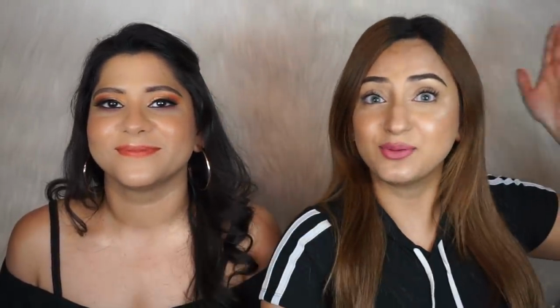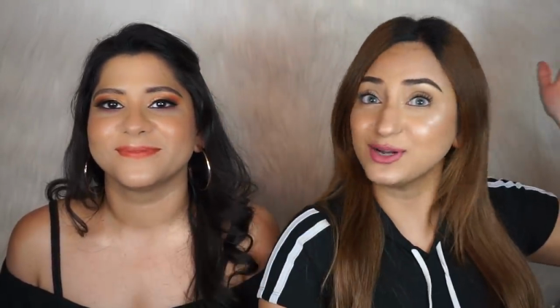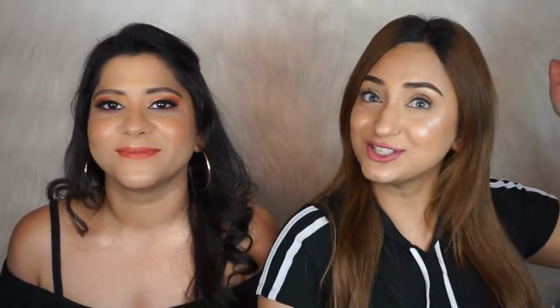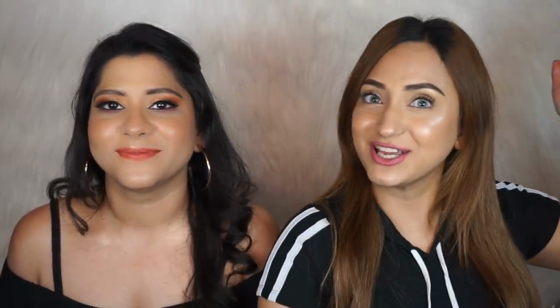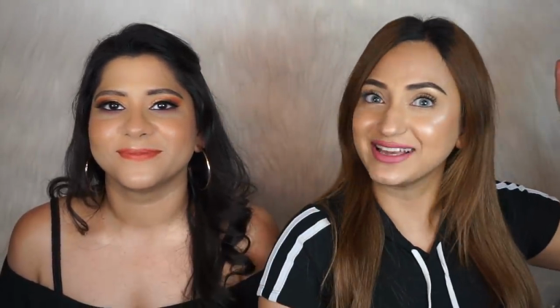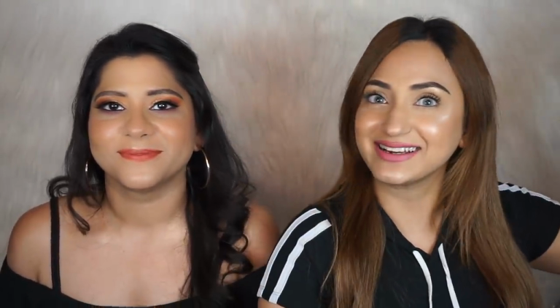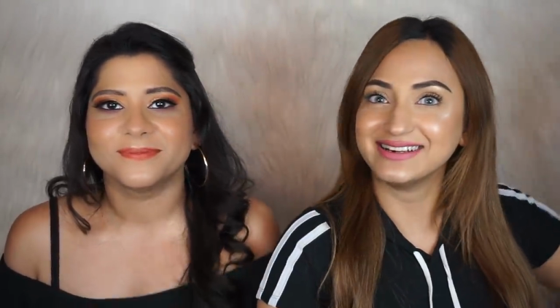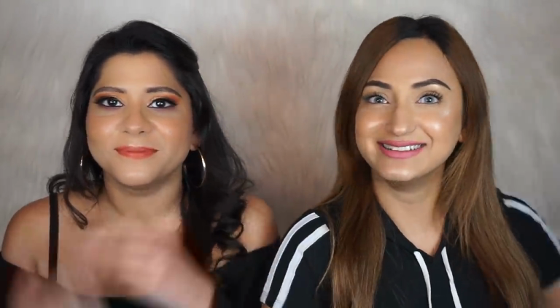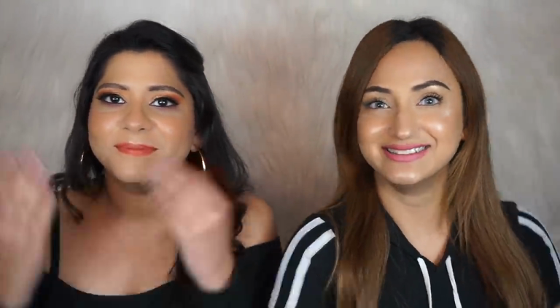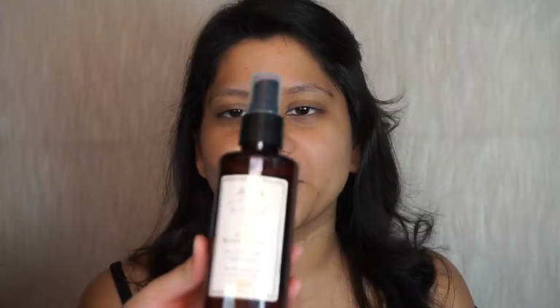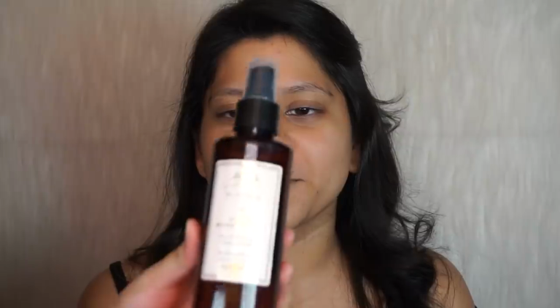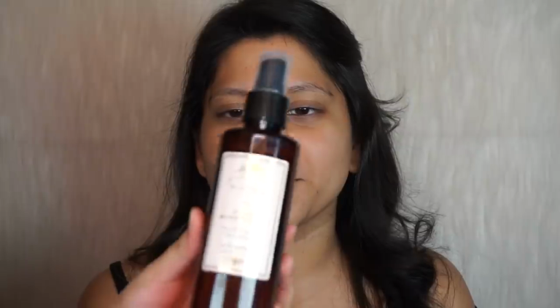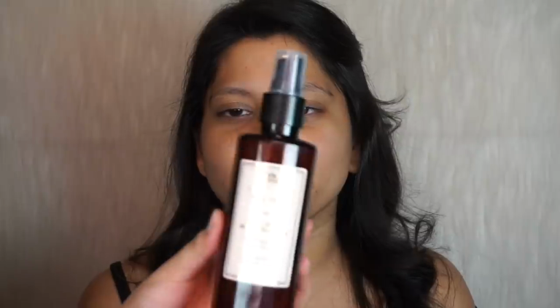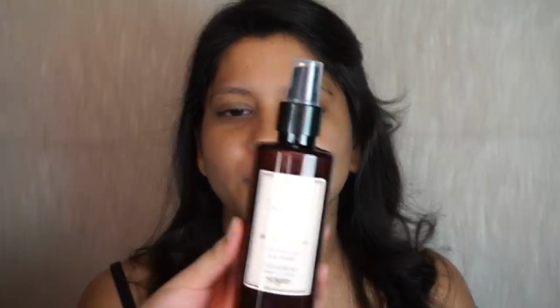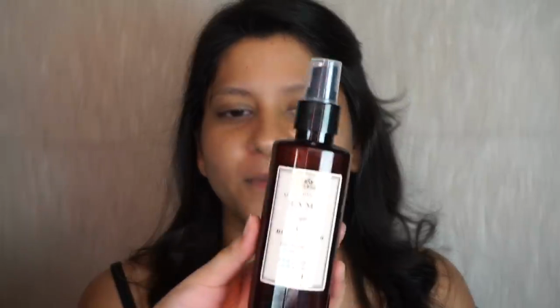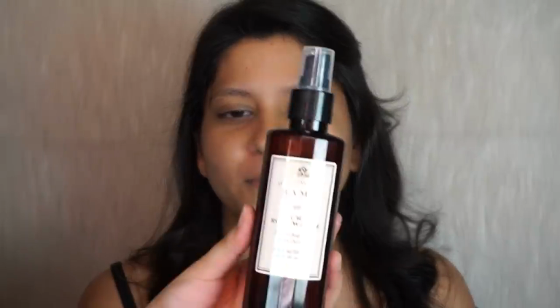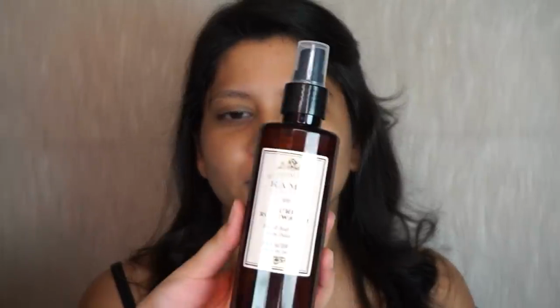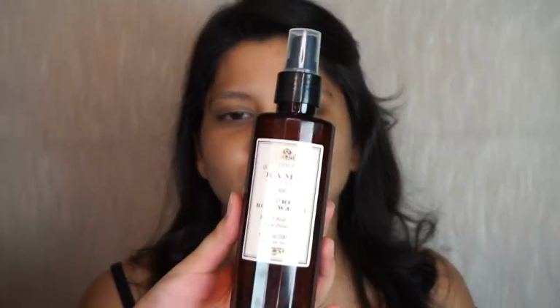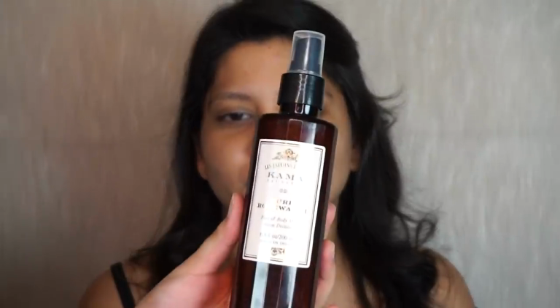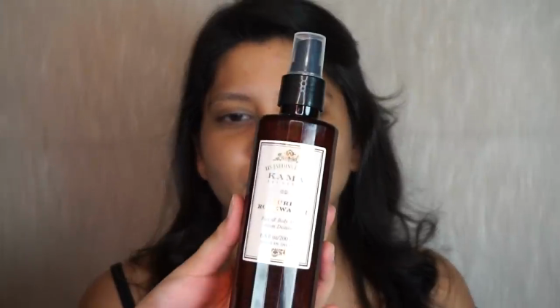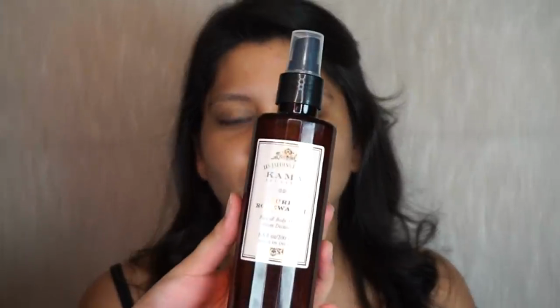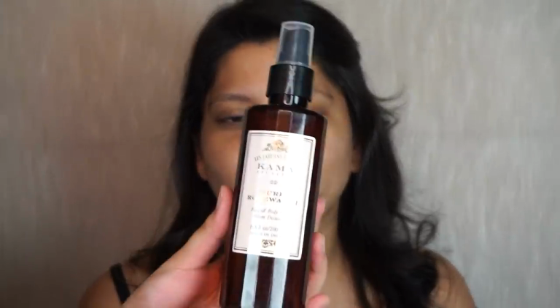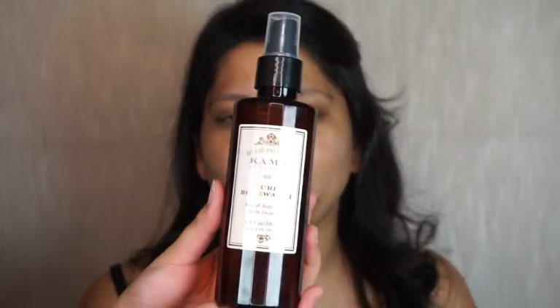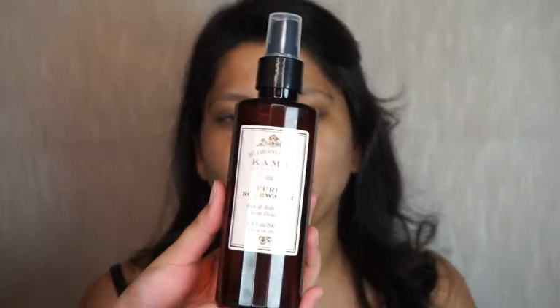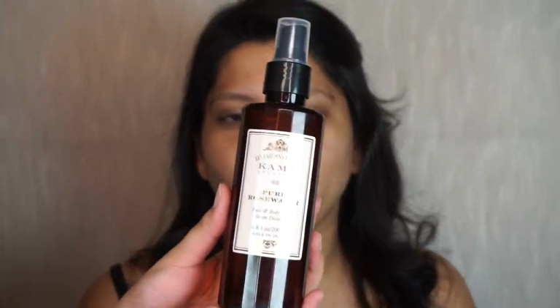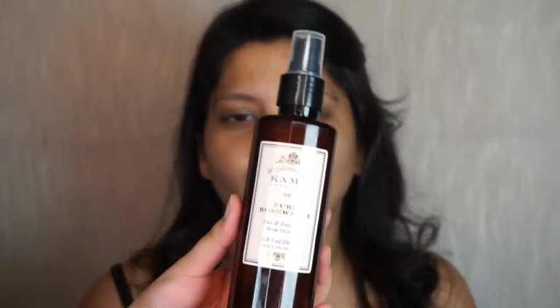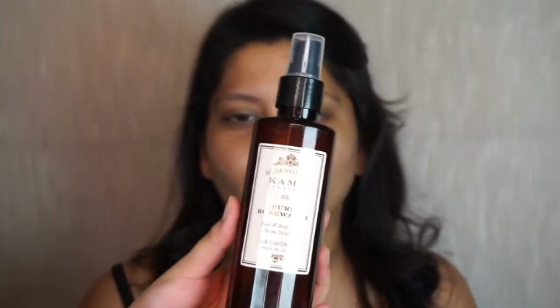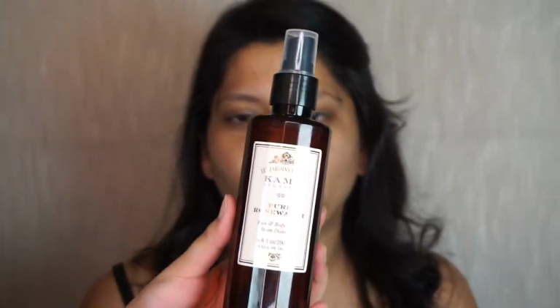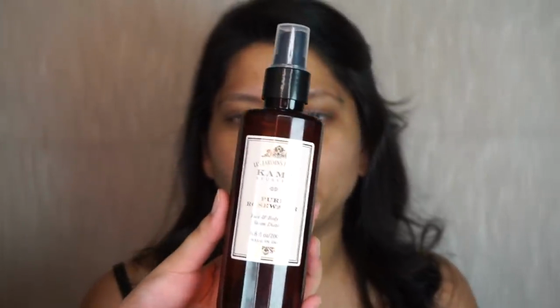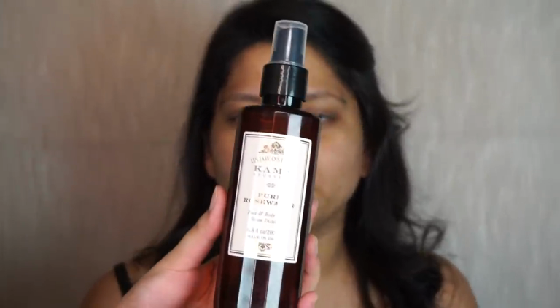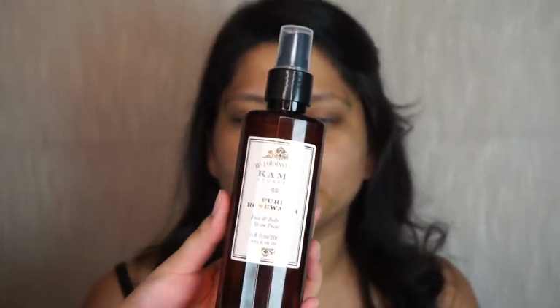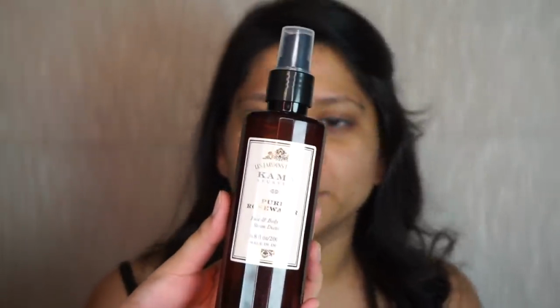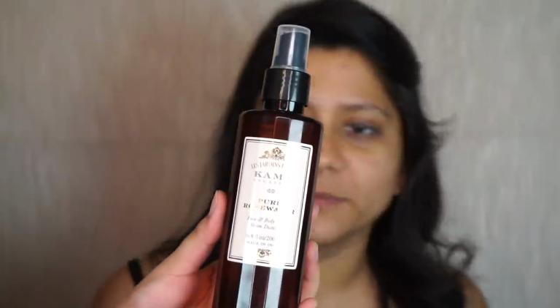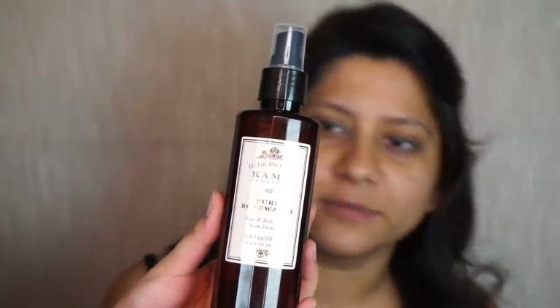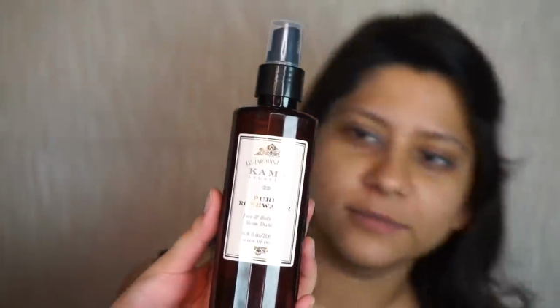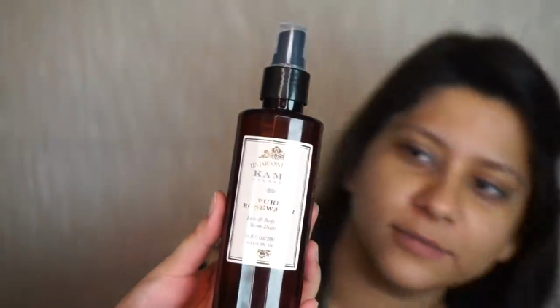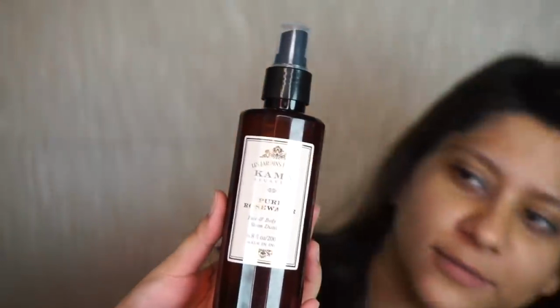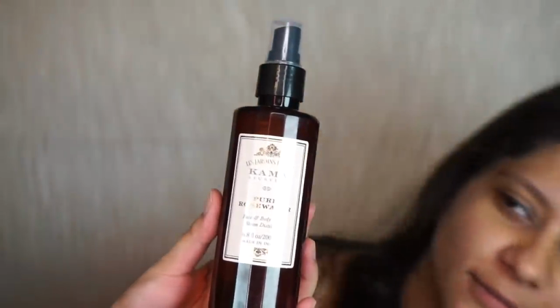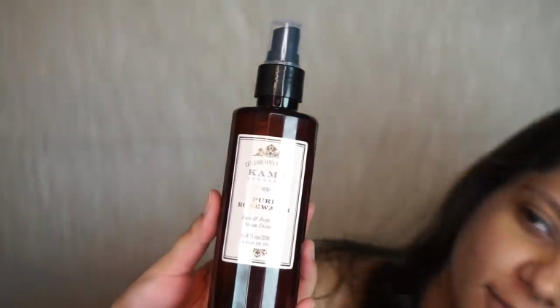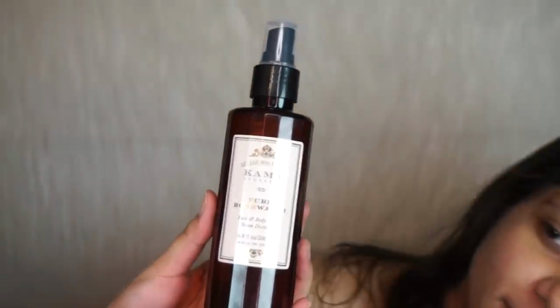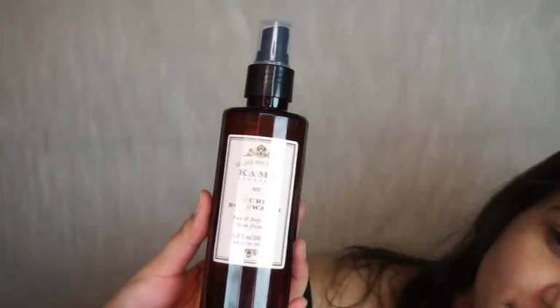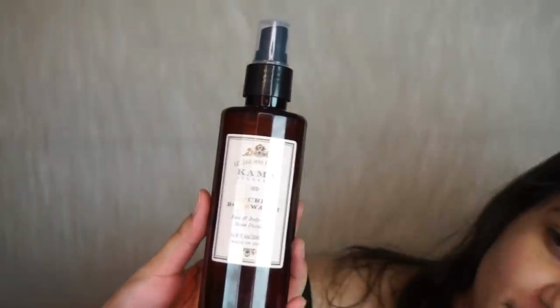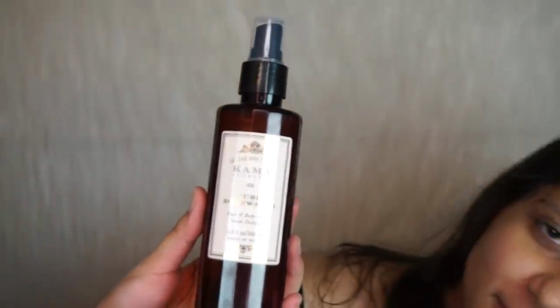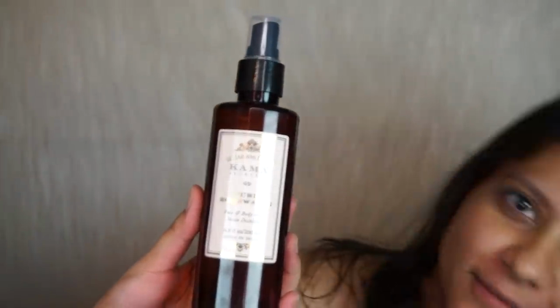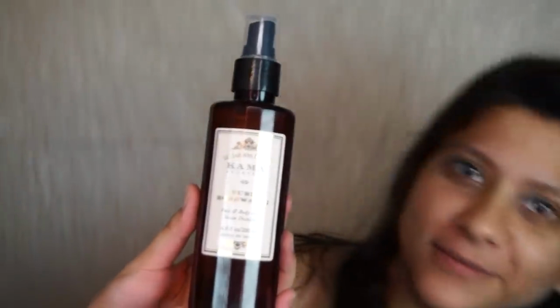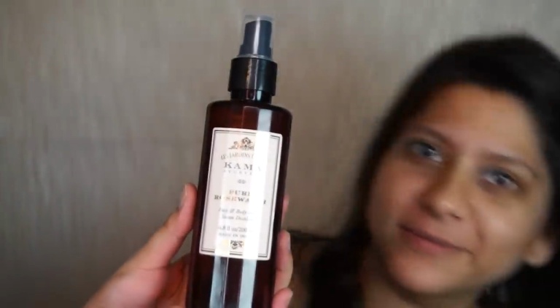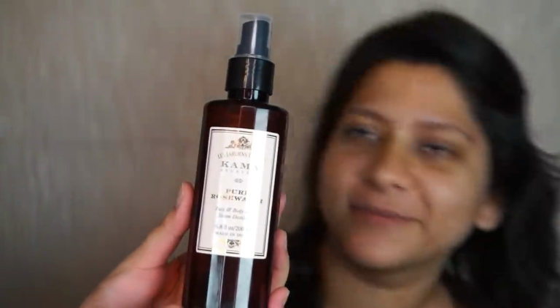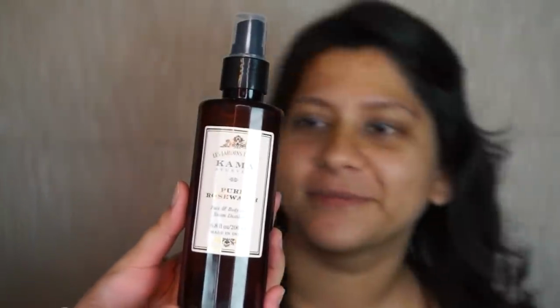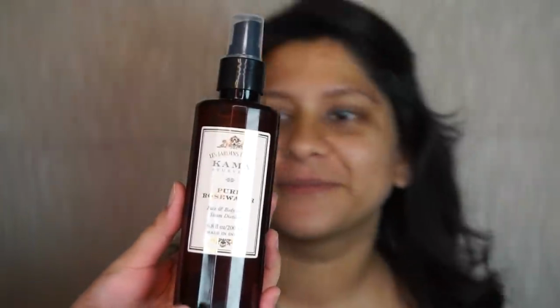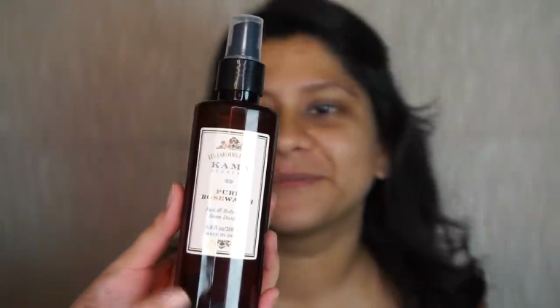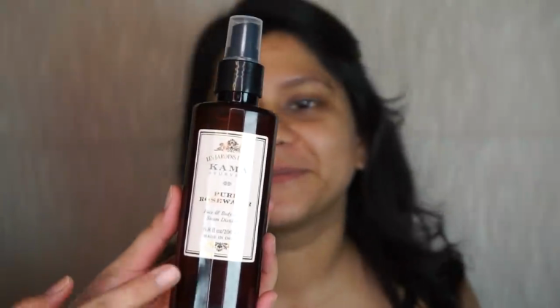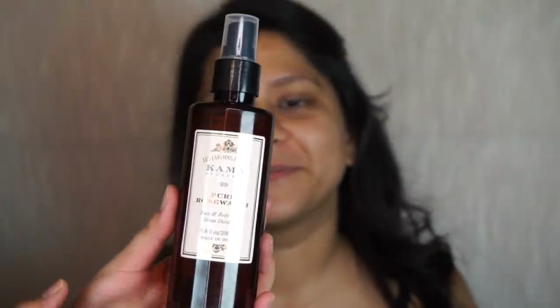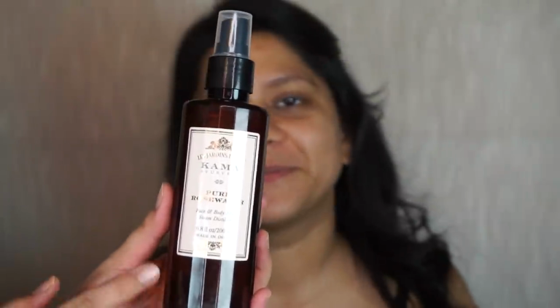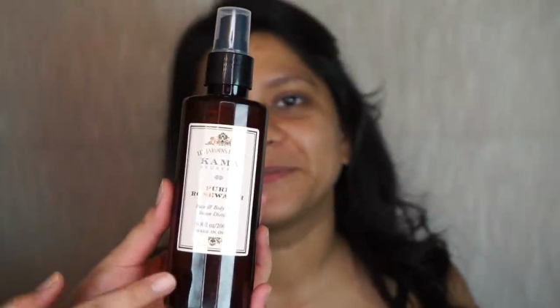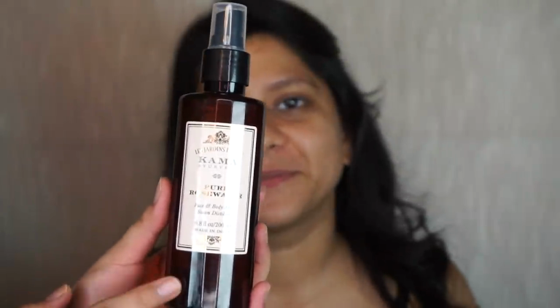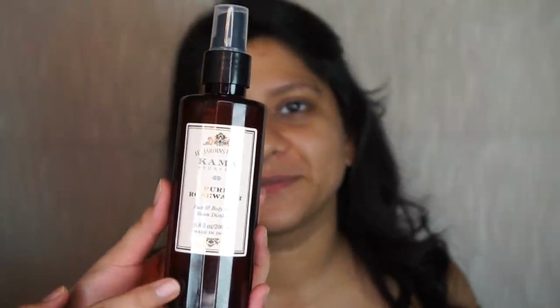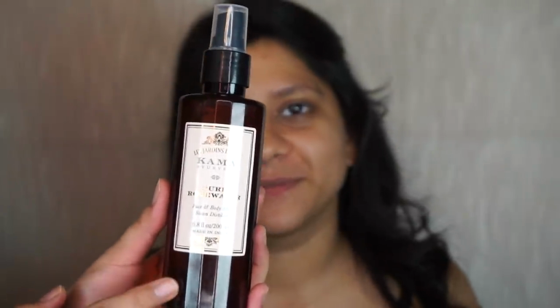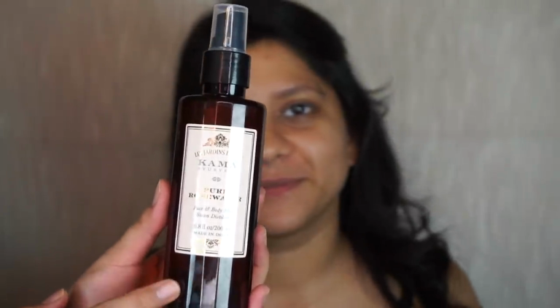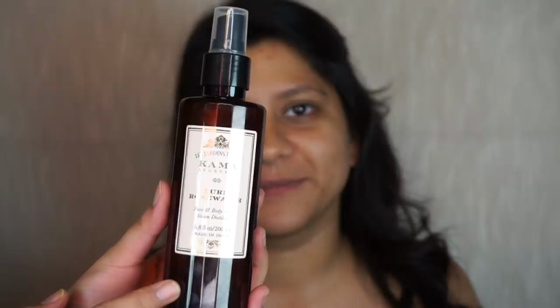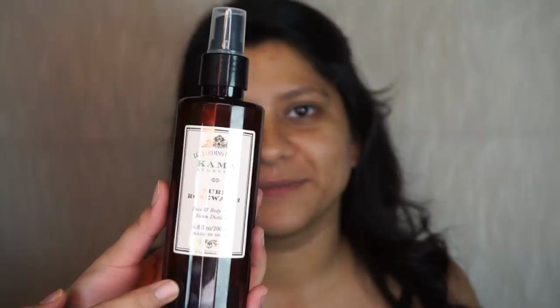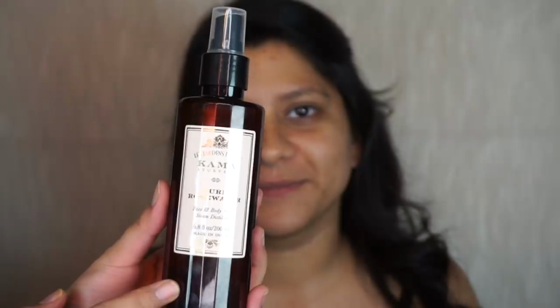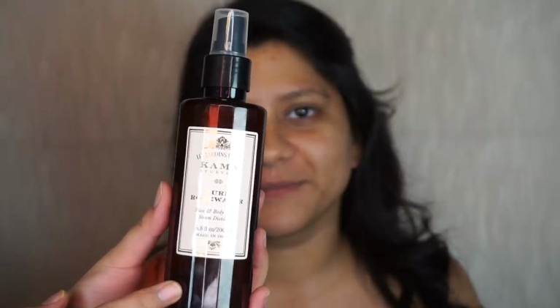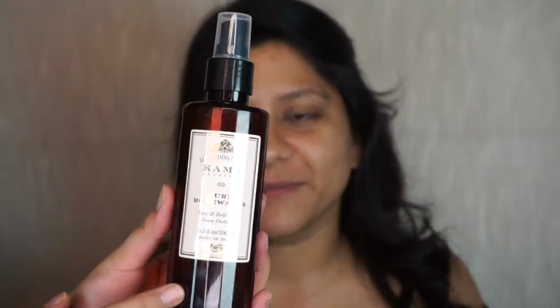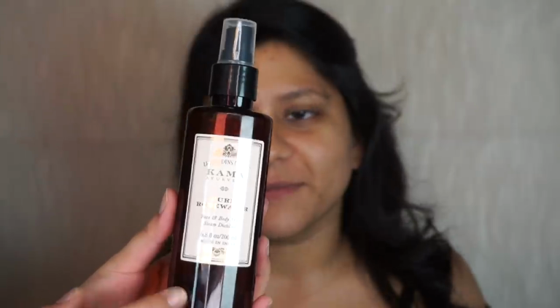We're going to start by toning her skin, and I'm going to use the Kama Ayurveda rose water spray for that.